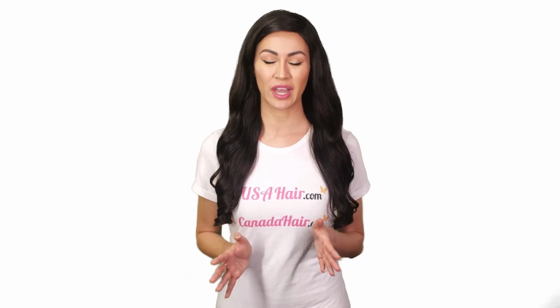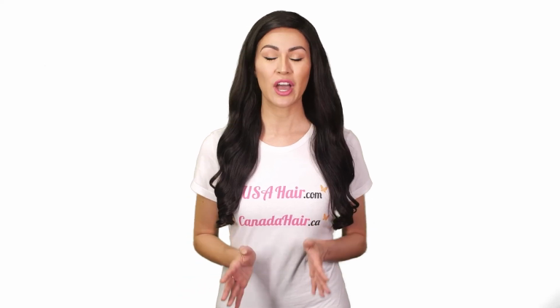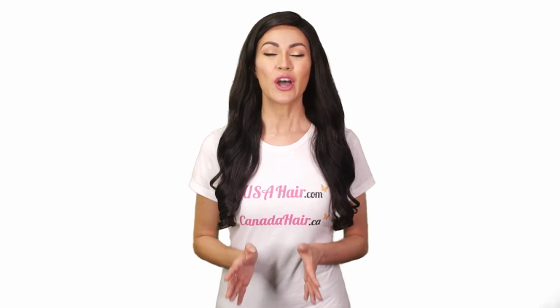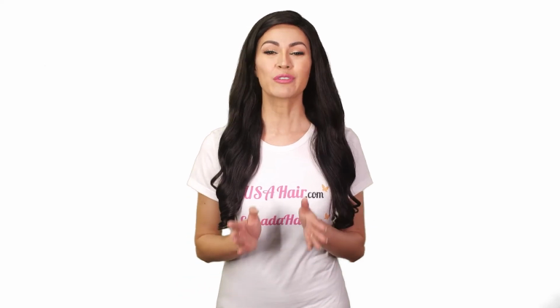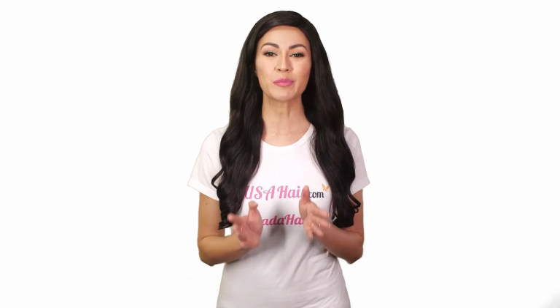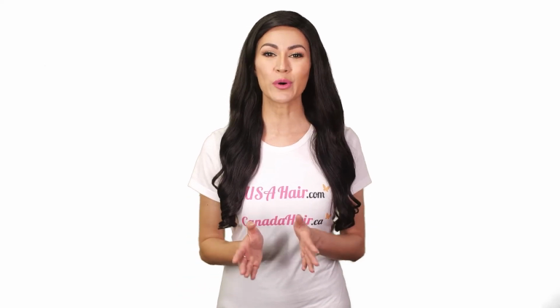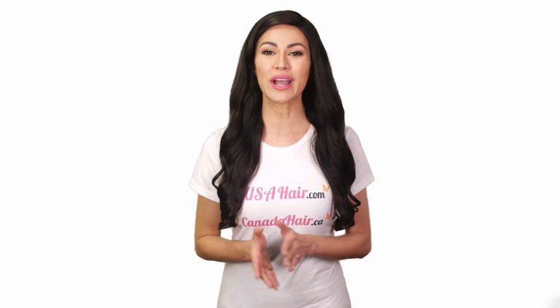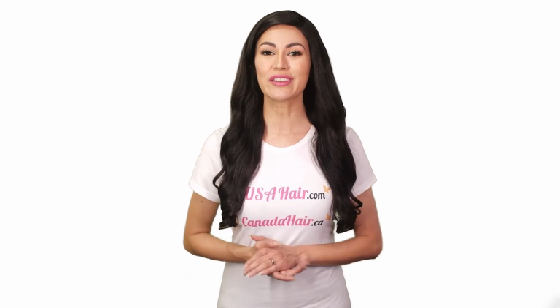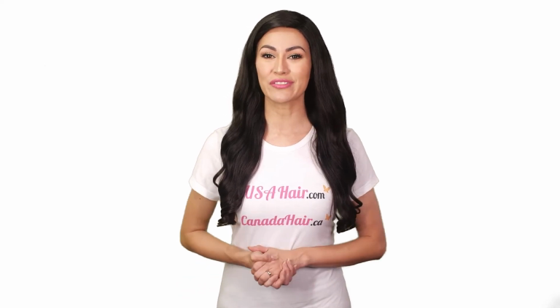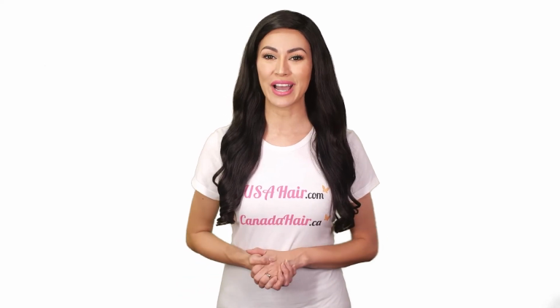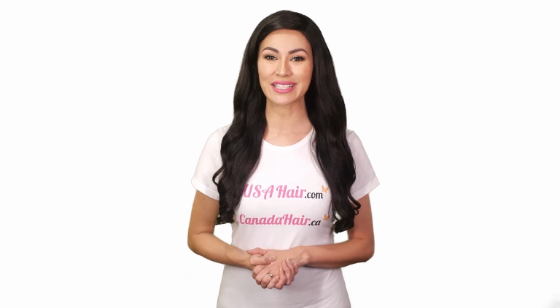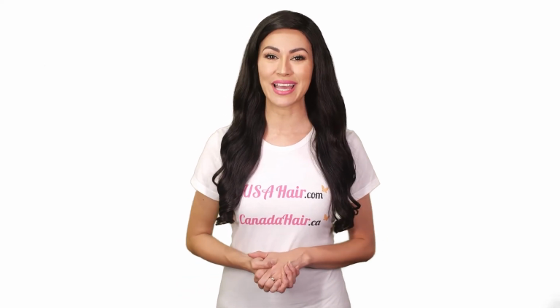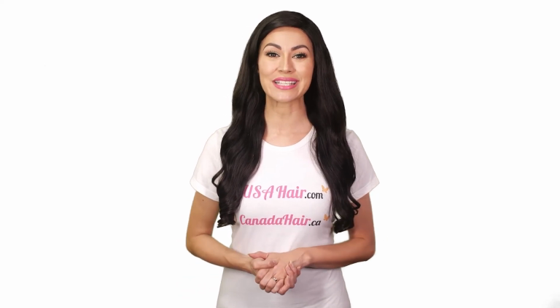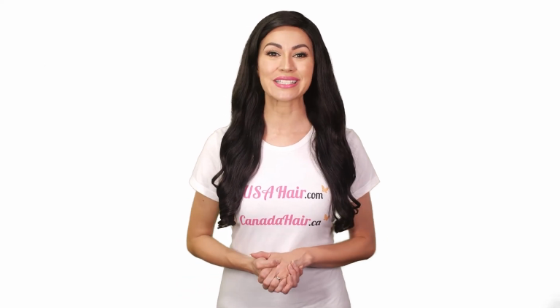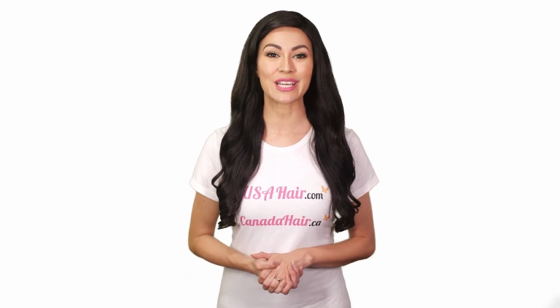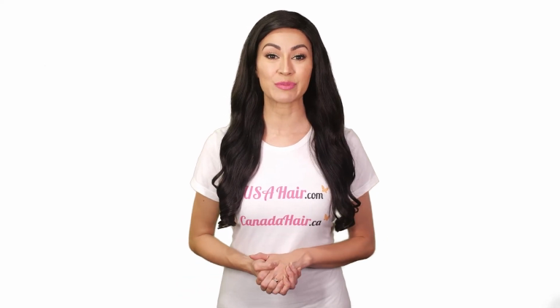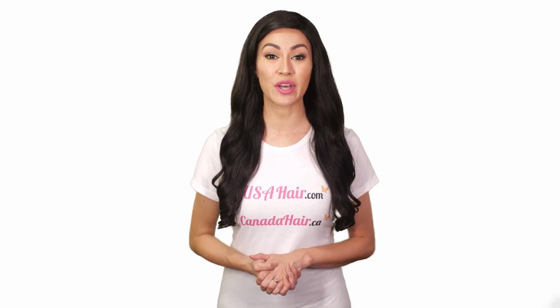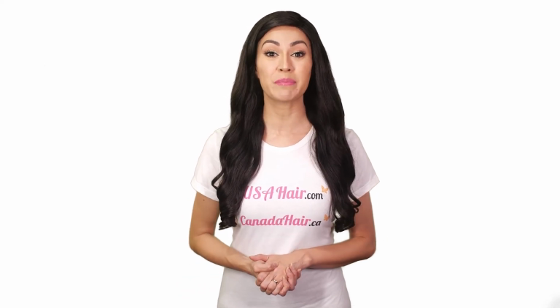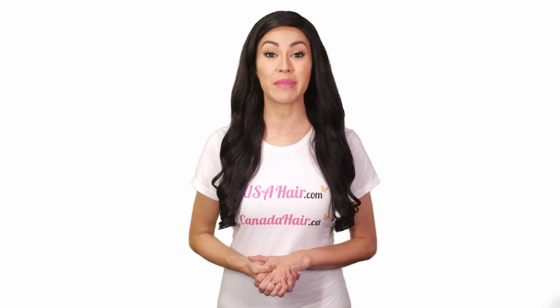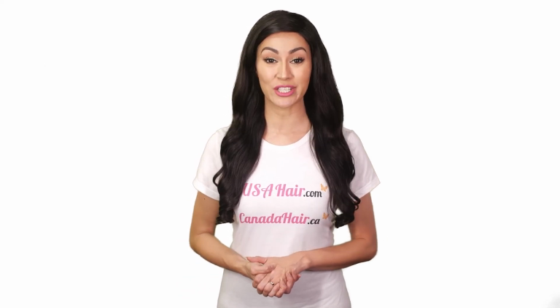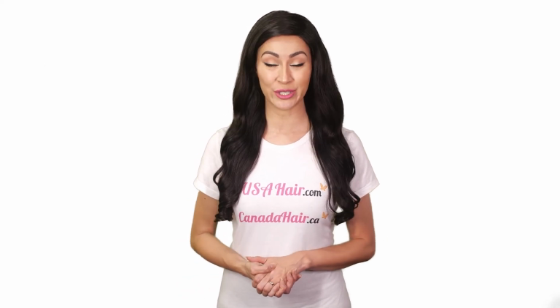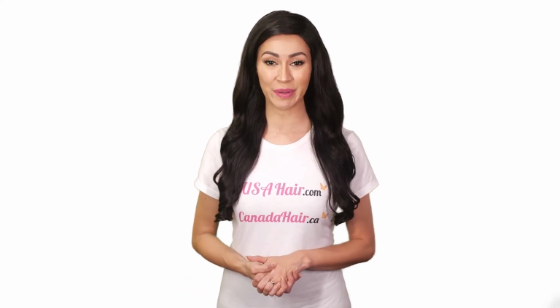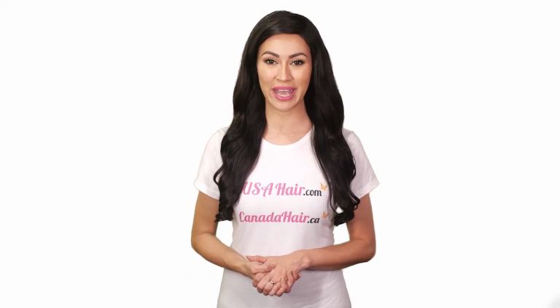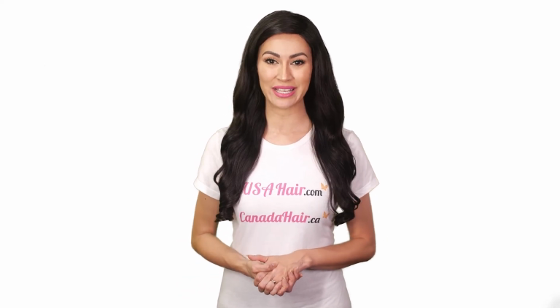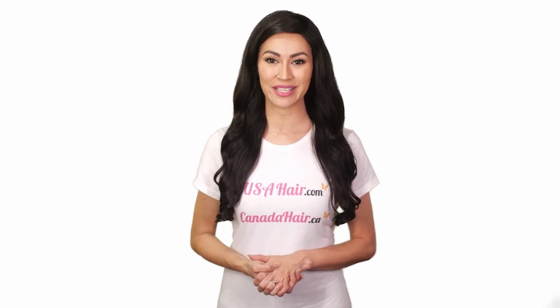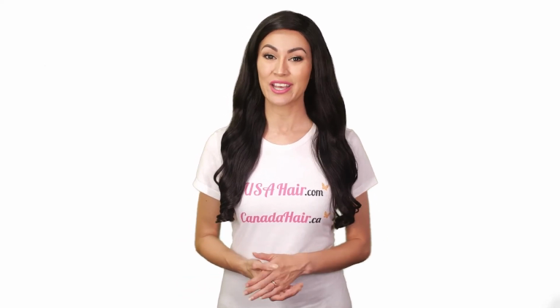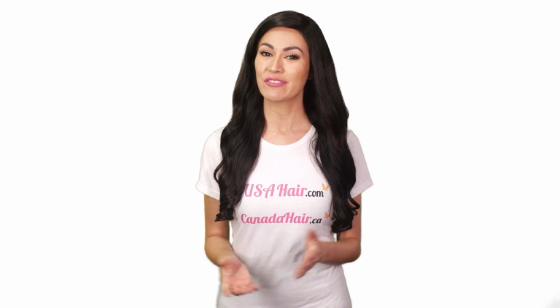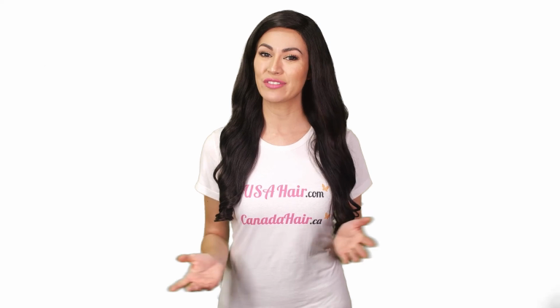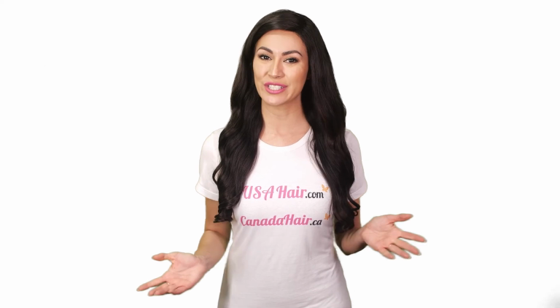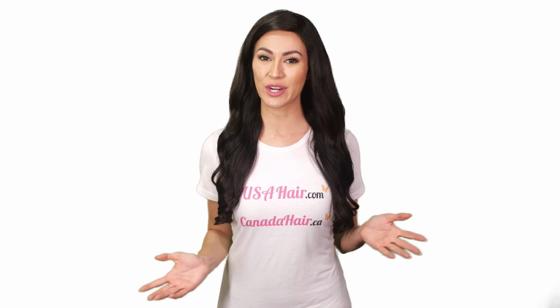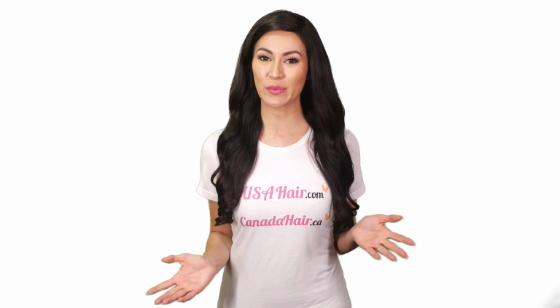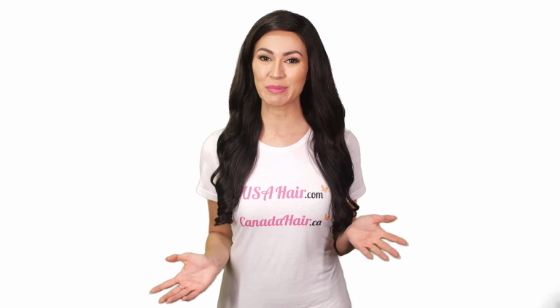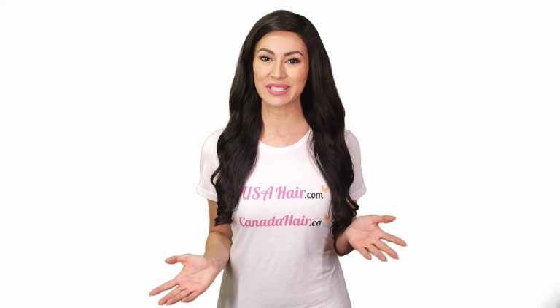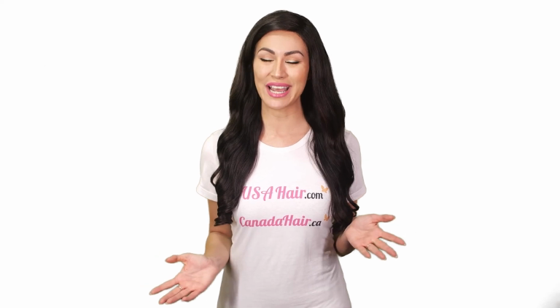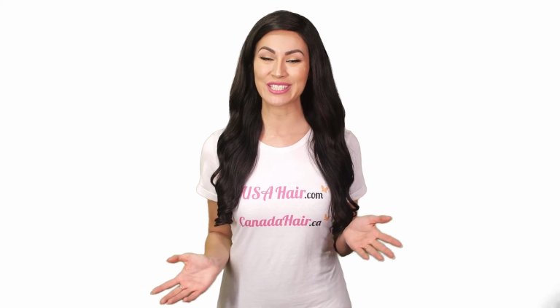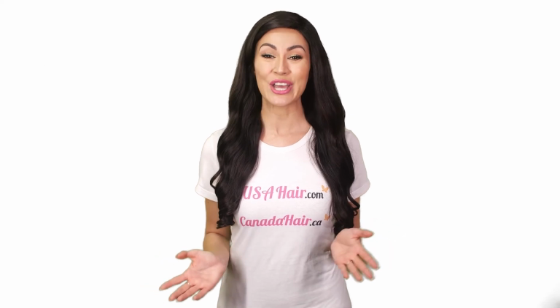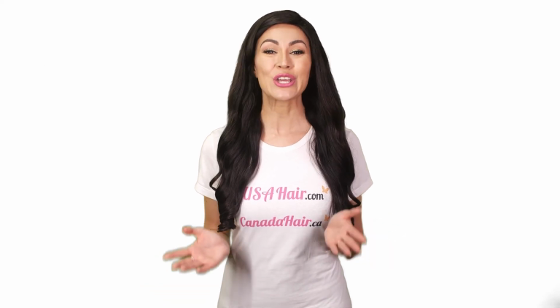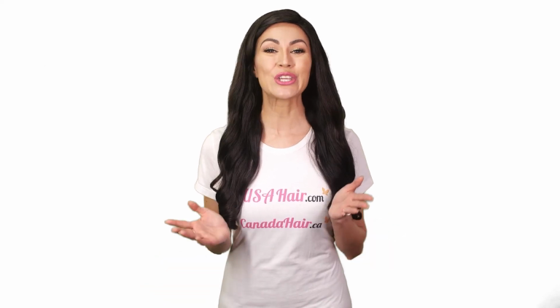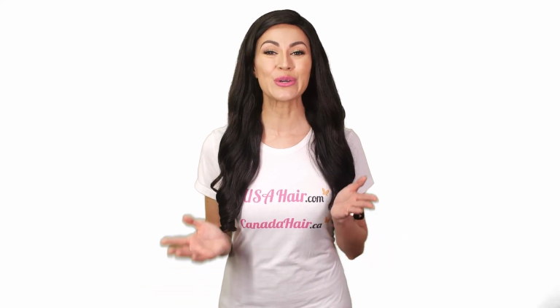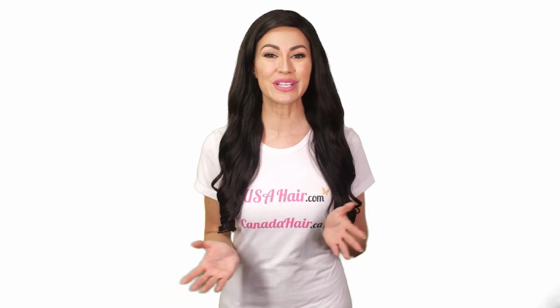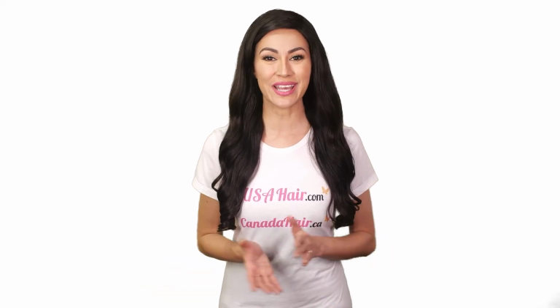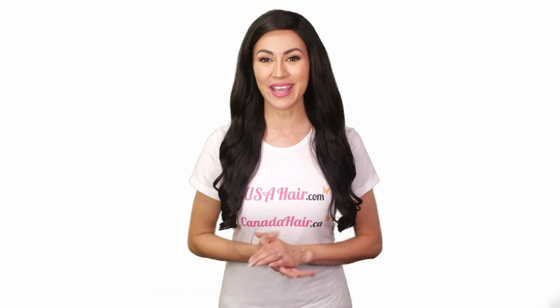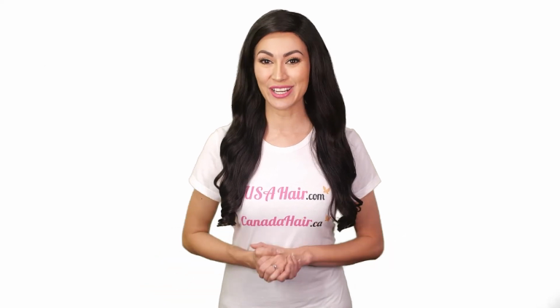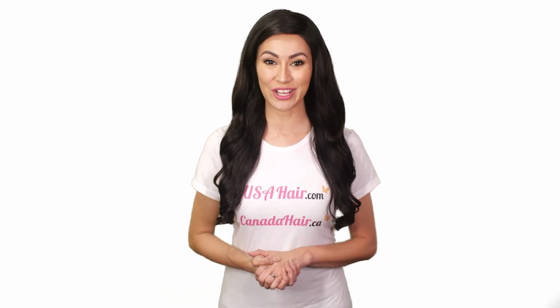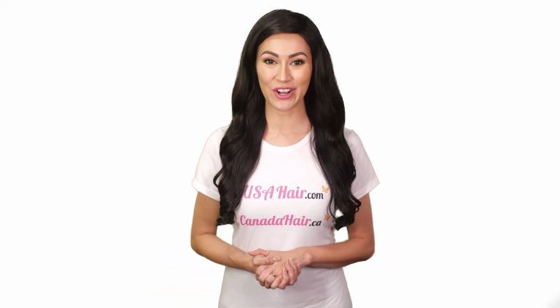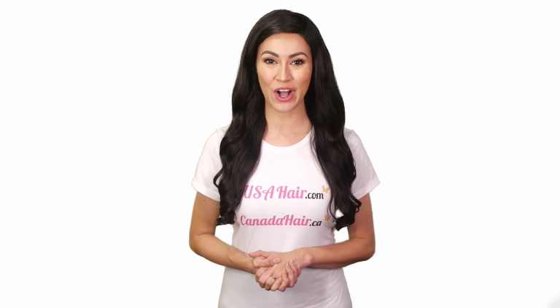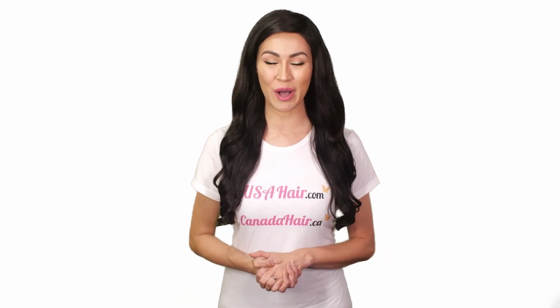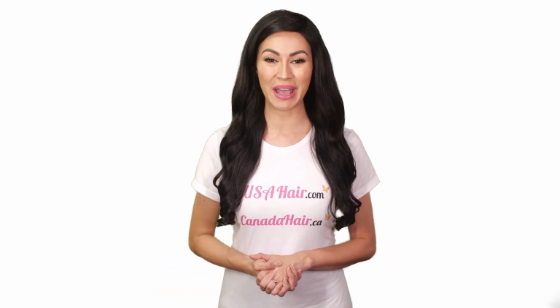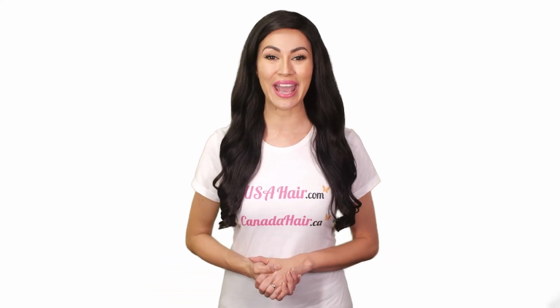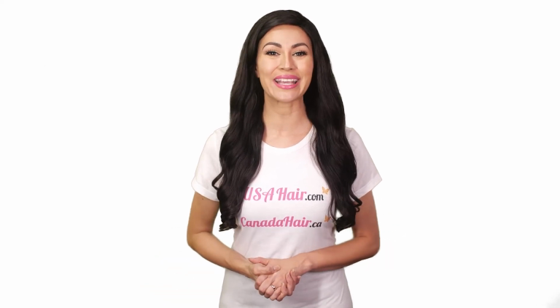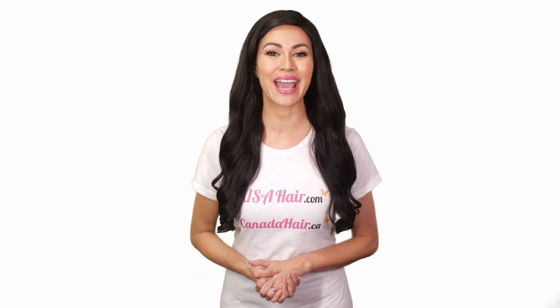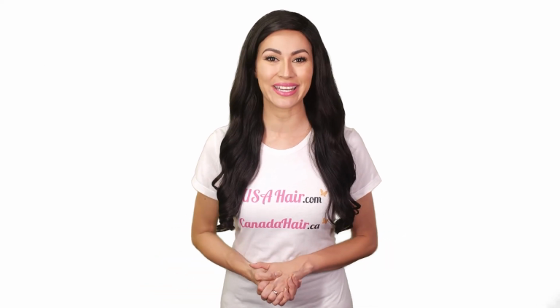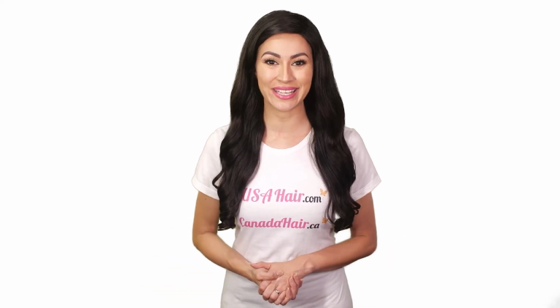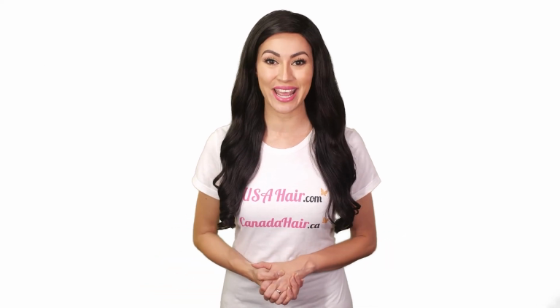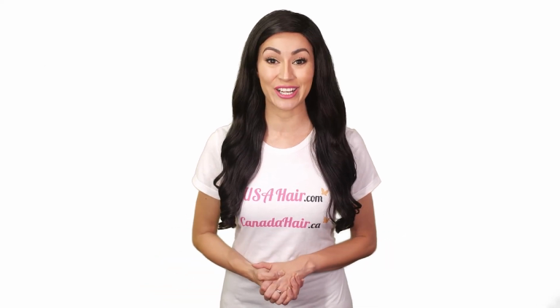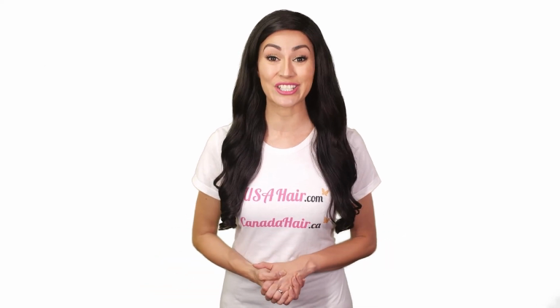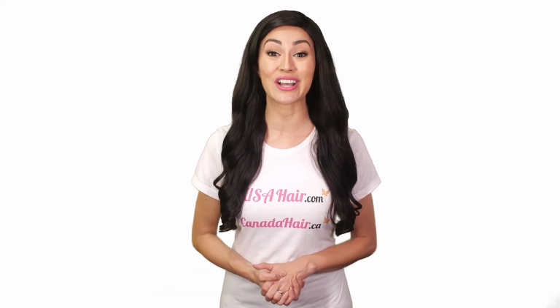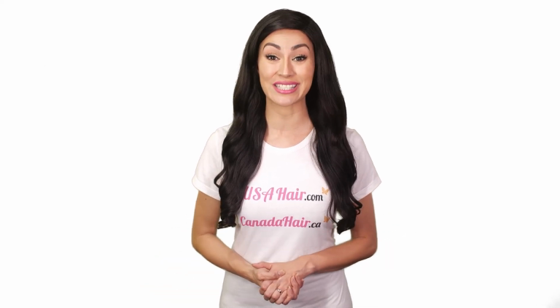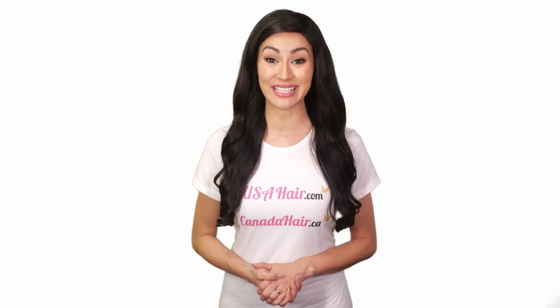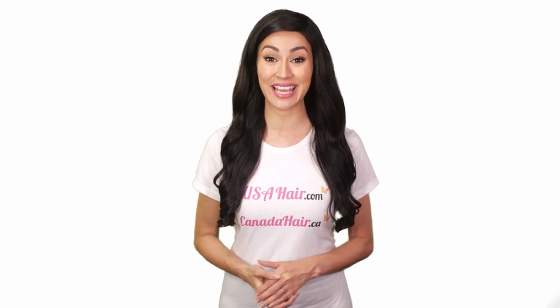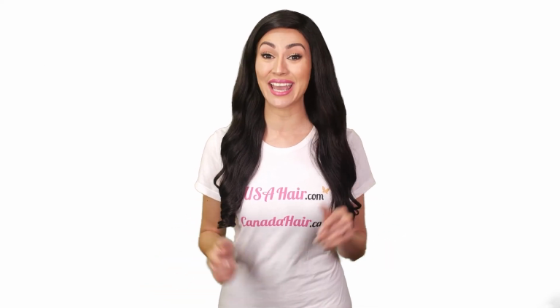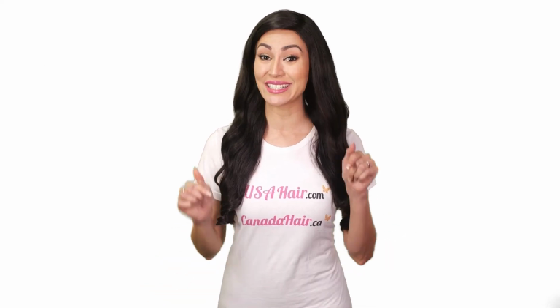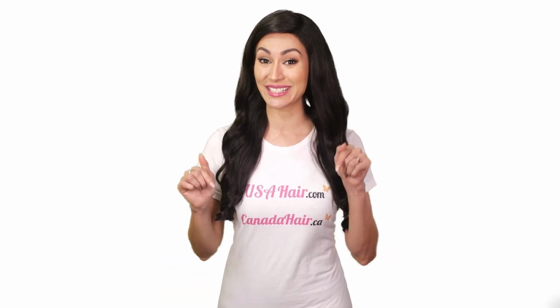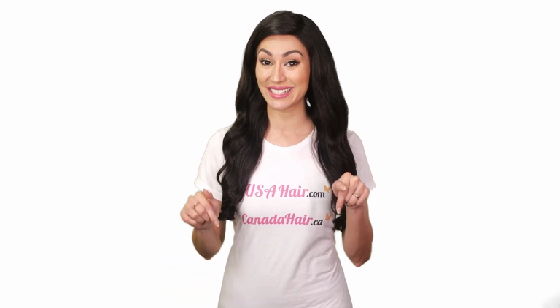For more advice and tips on men's toupees, visit our websites usahair.com and canadahair.ca today.